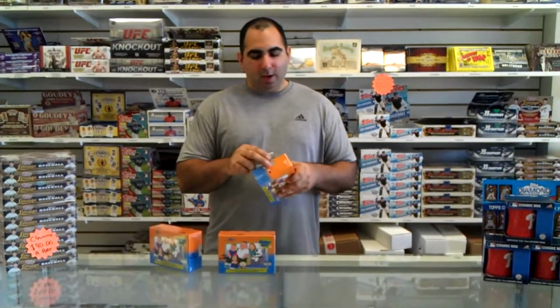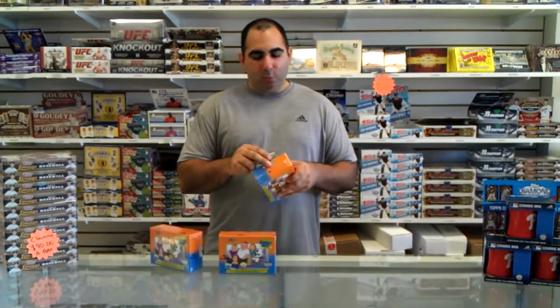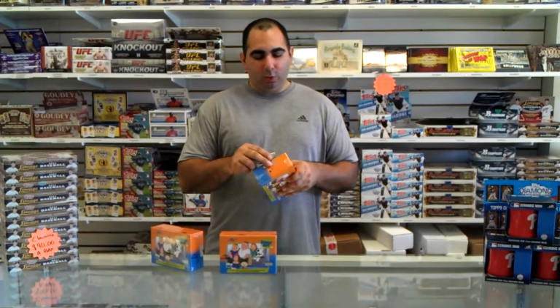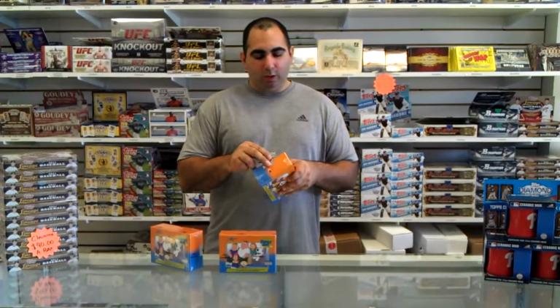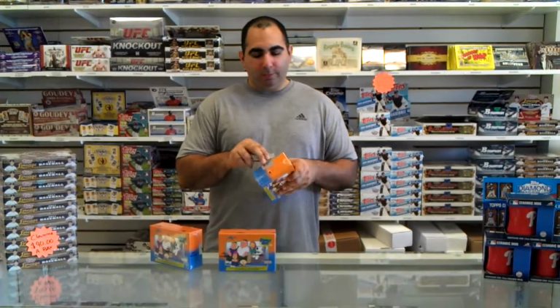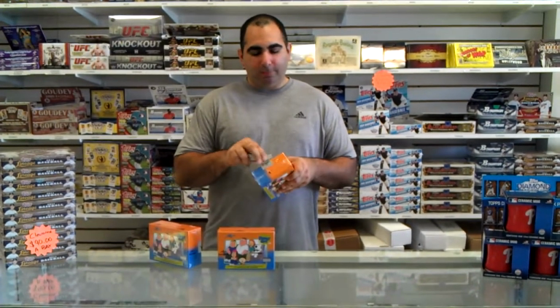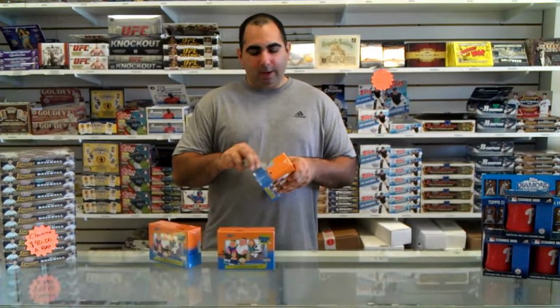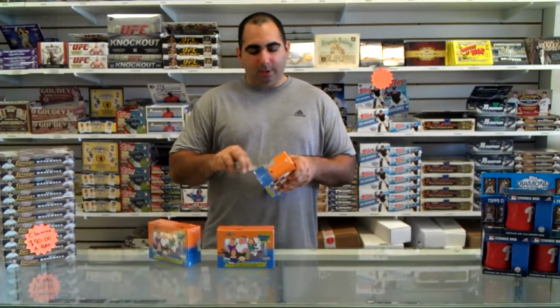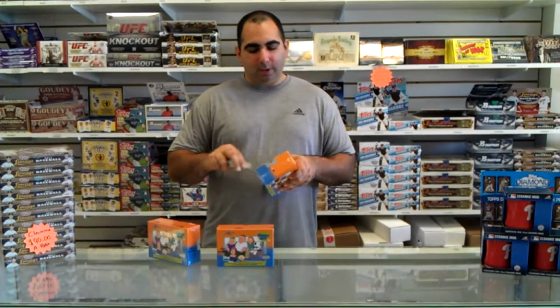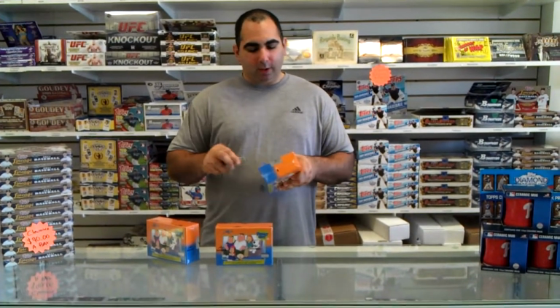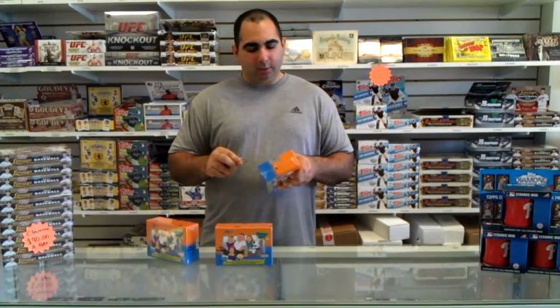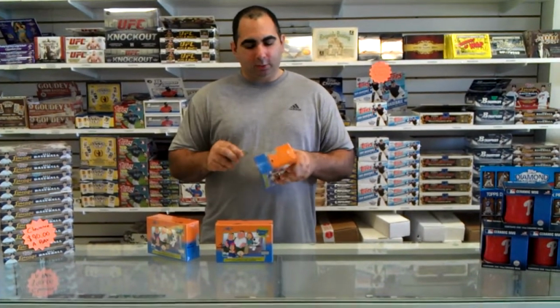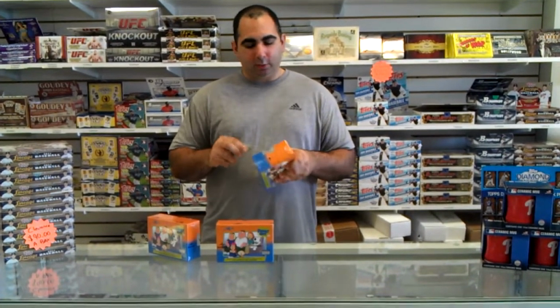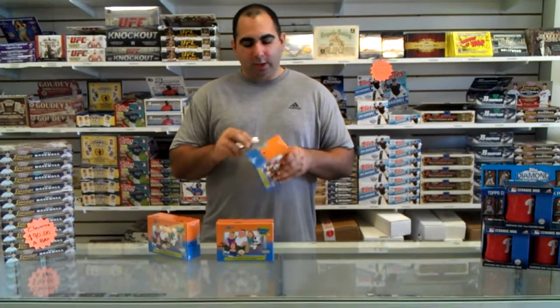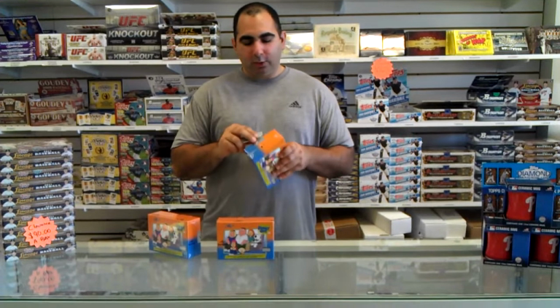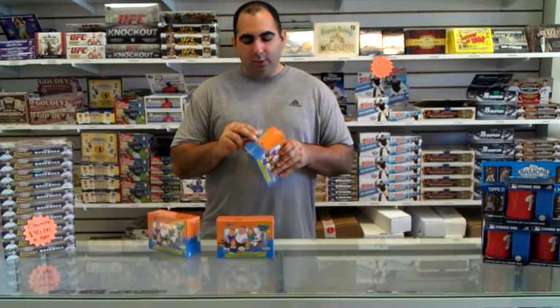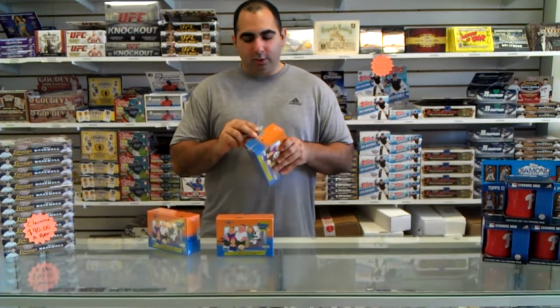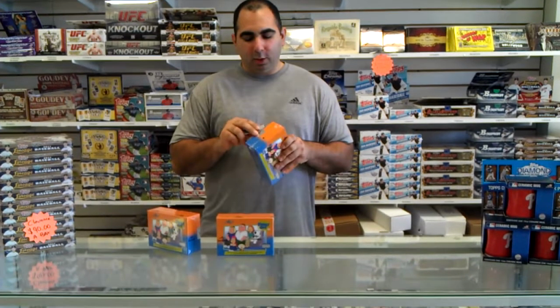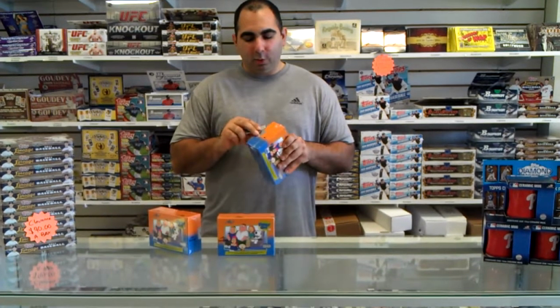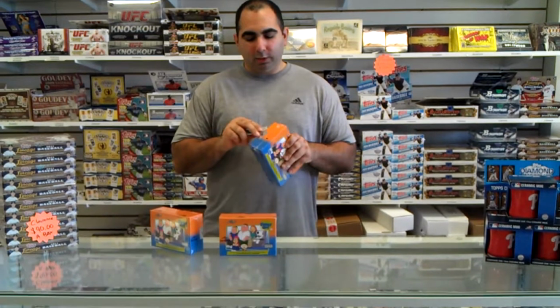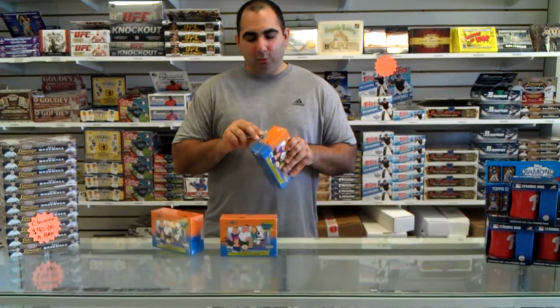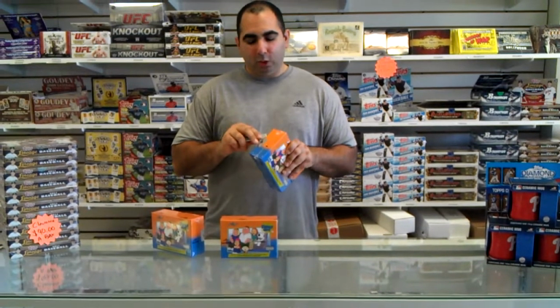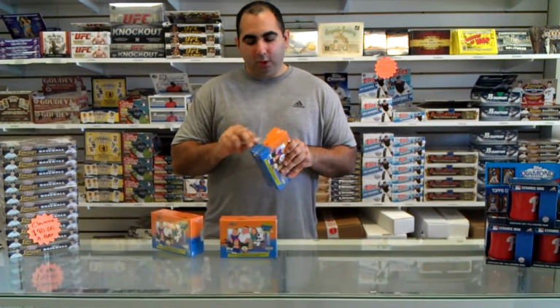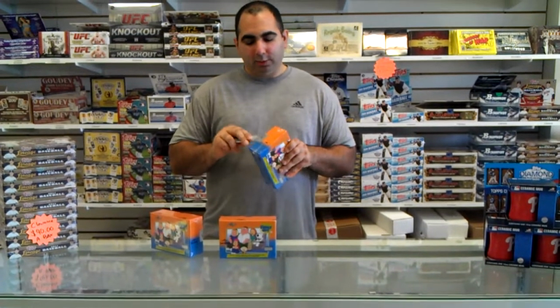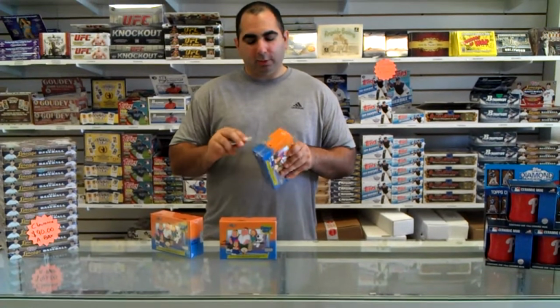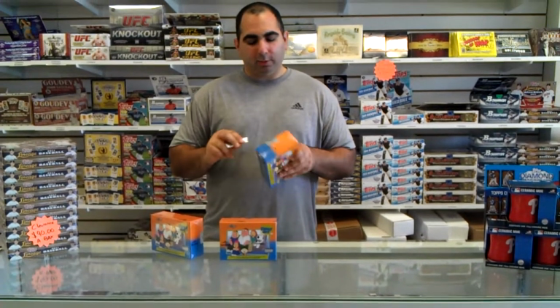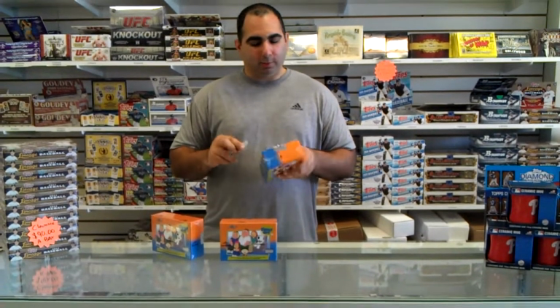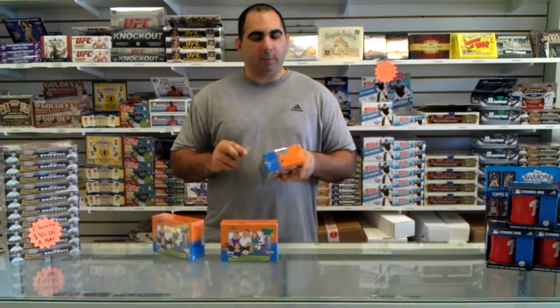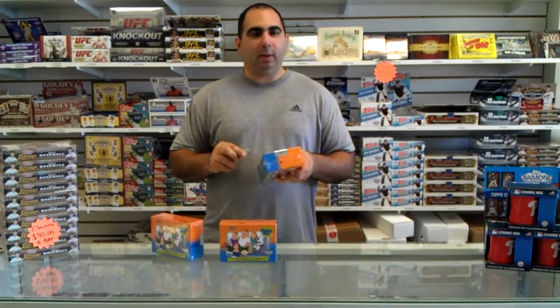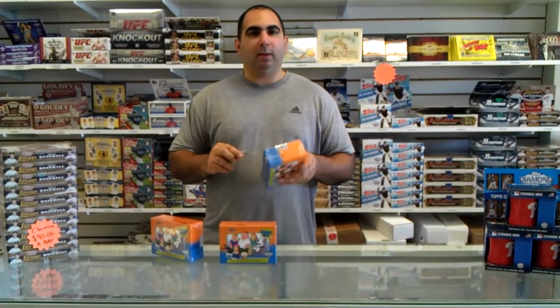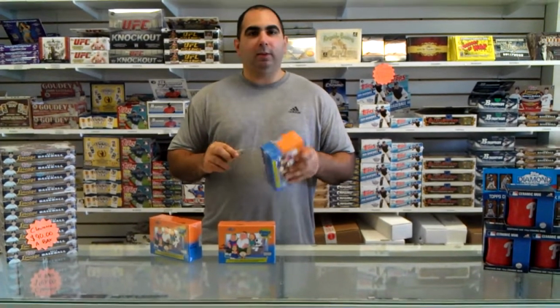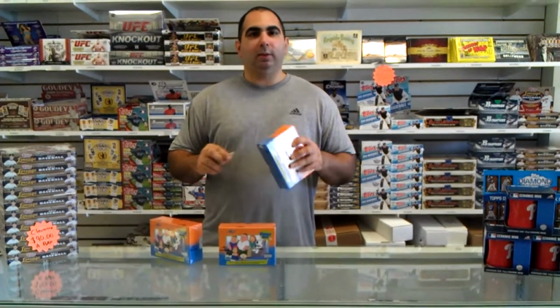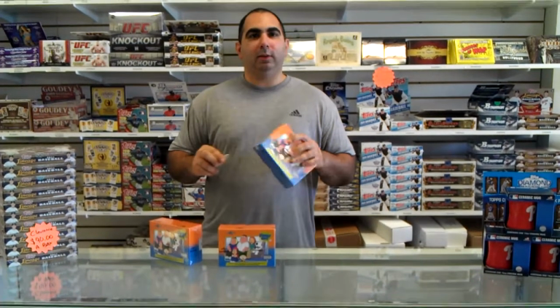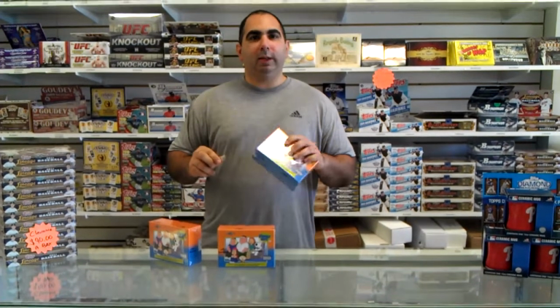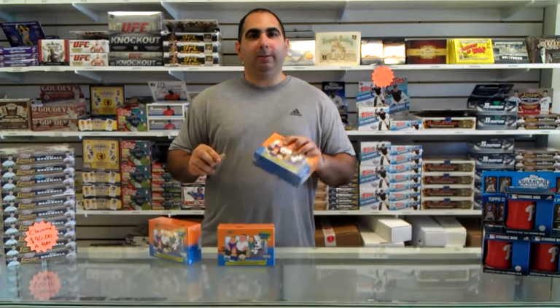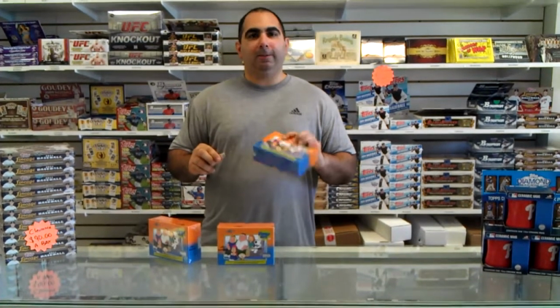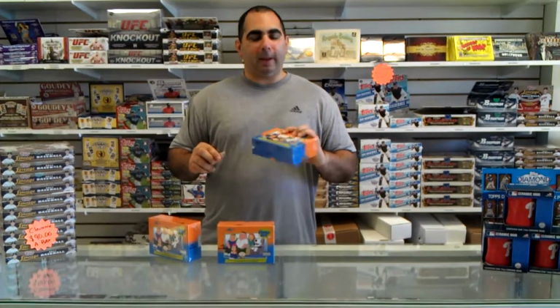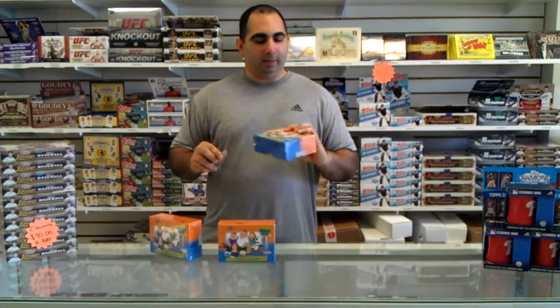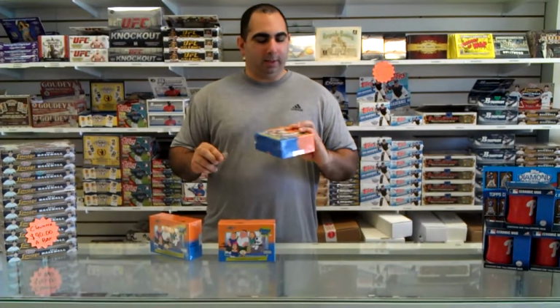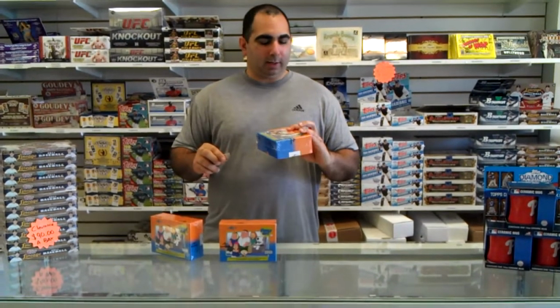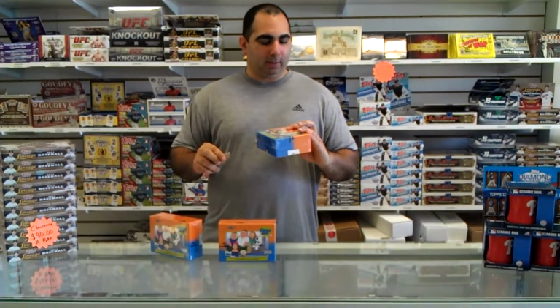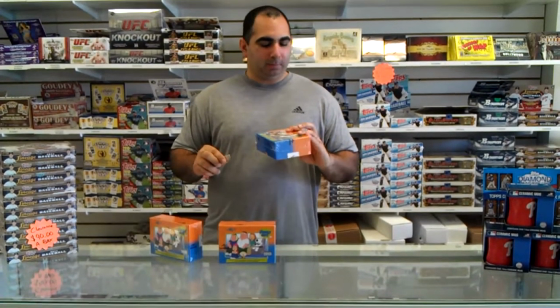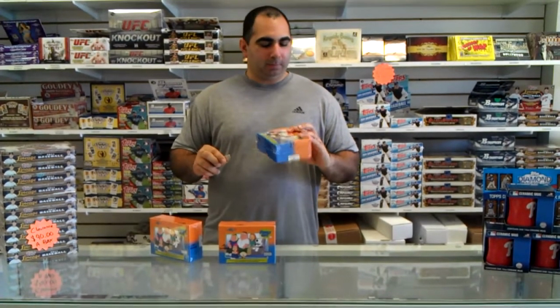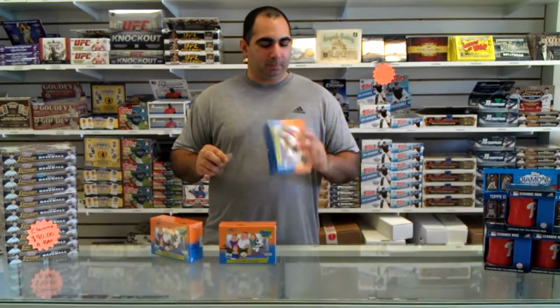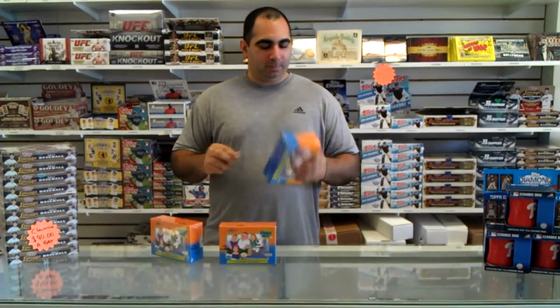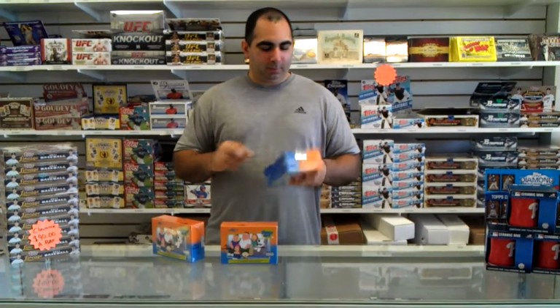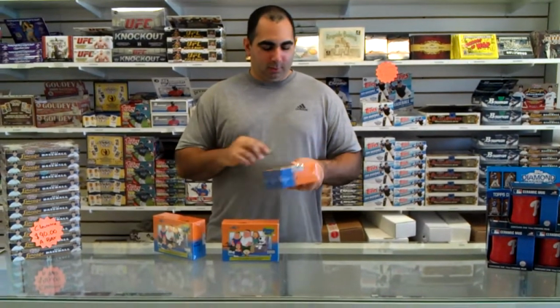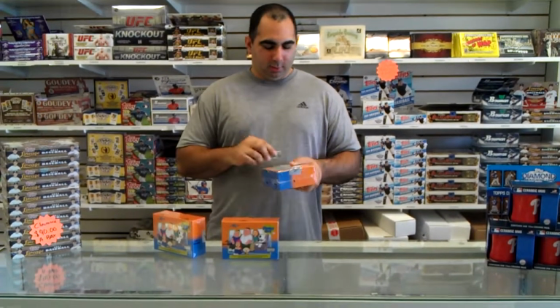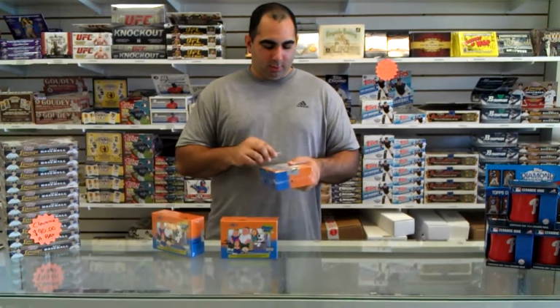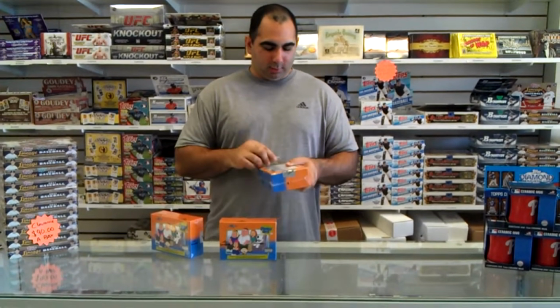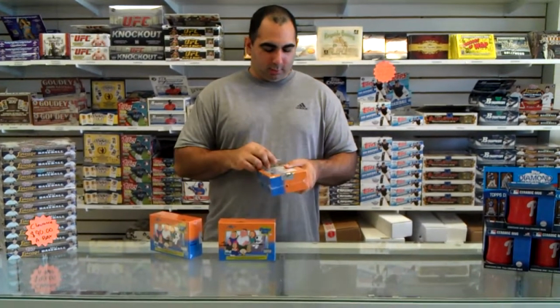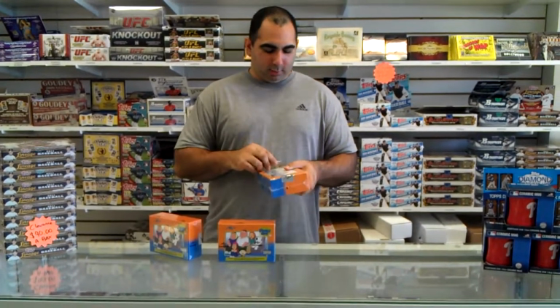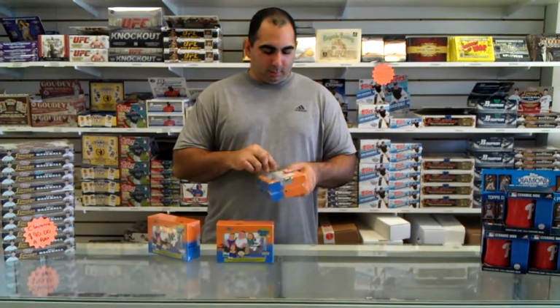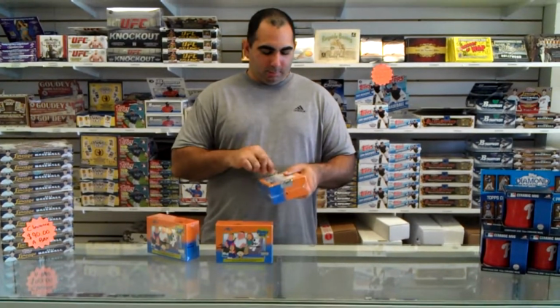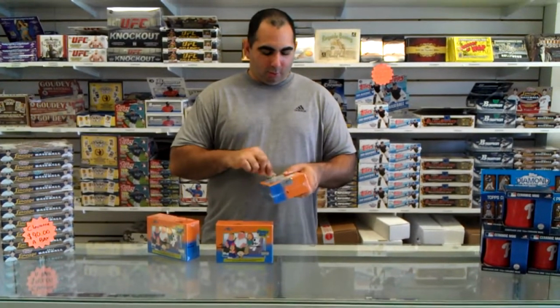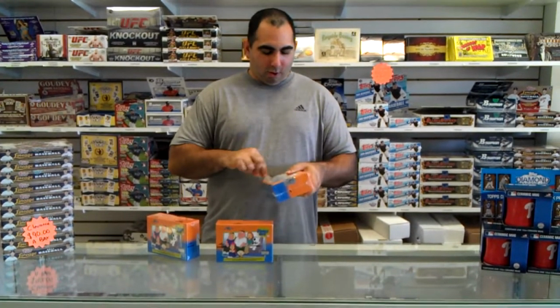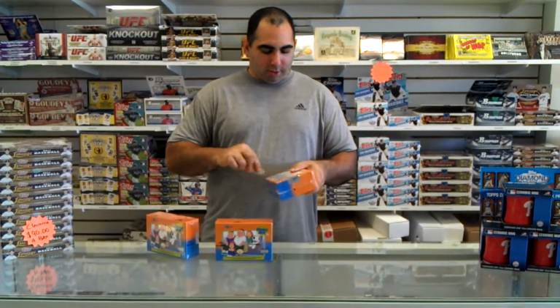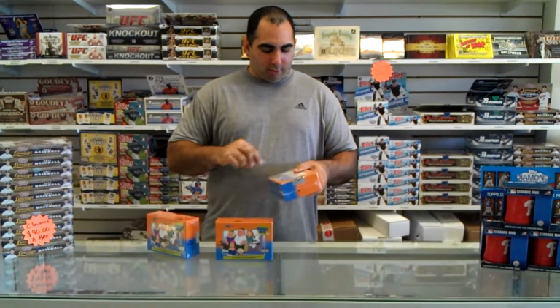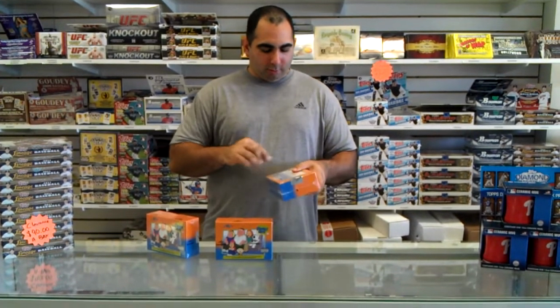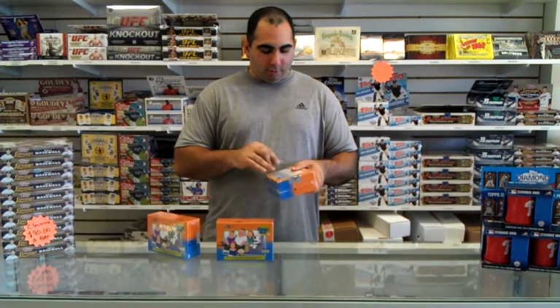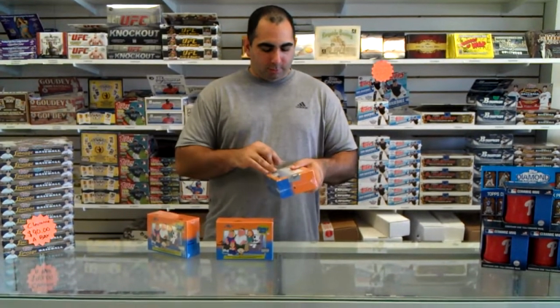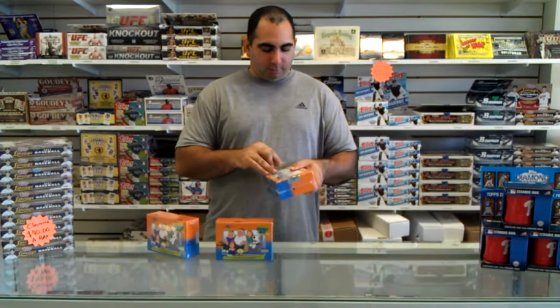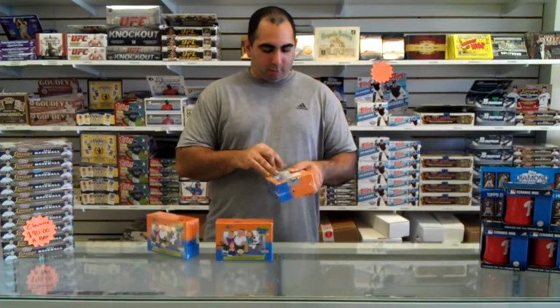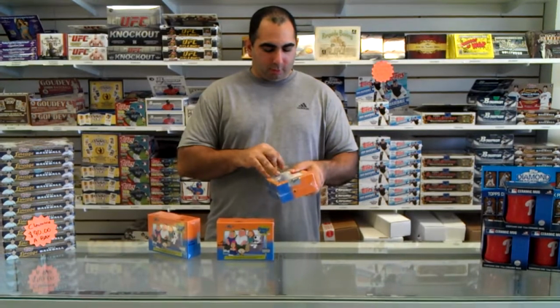Everyone loves Family Guy. In case you didn't know what this was sitting in front of me, this is Leaf Family Guy — it's a Brian Gray product.